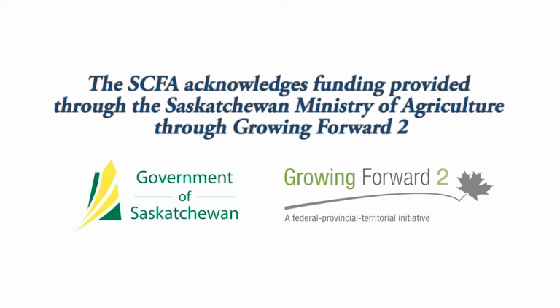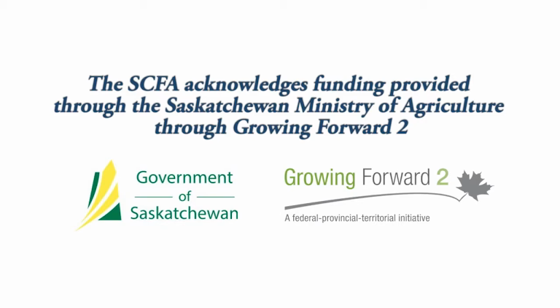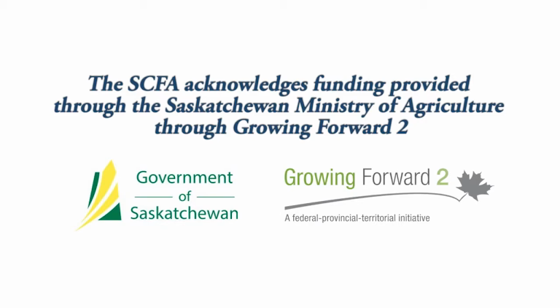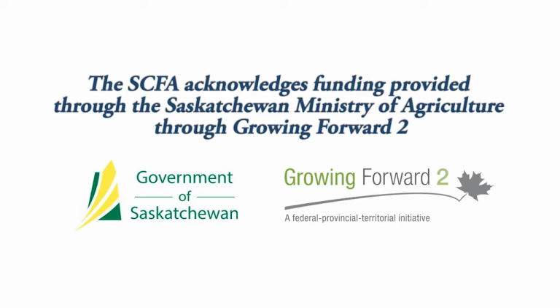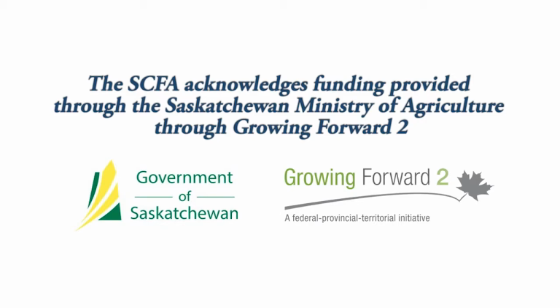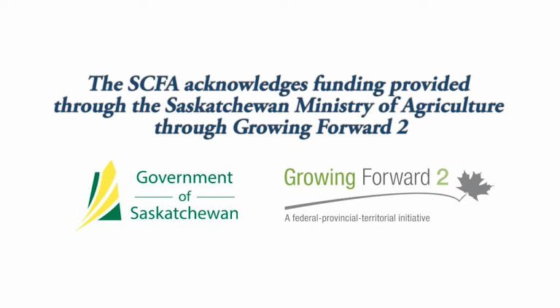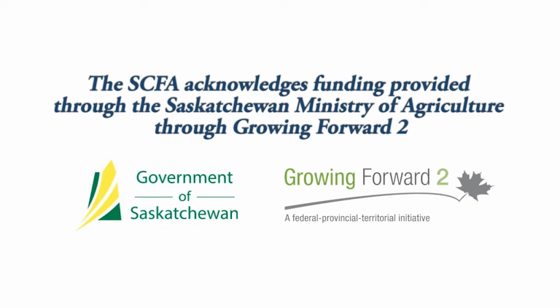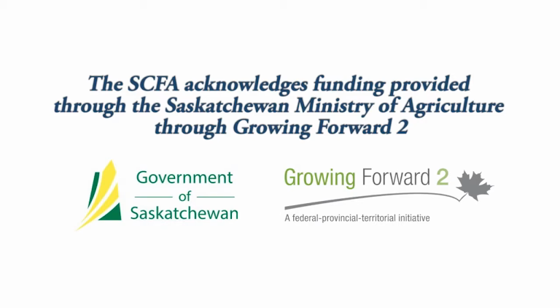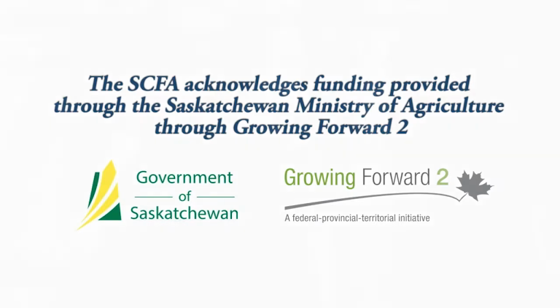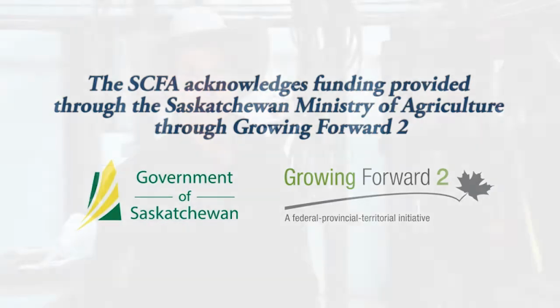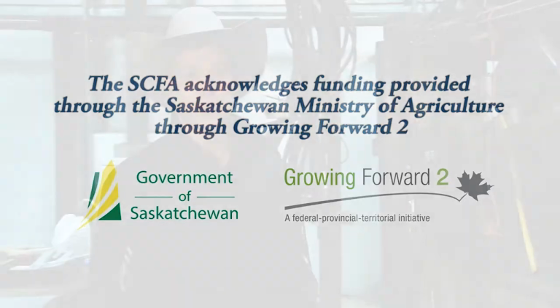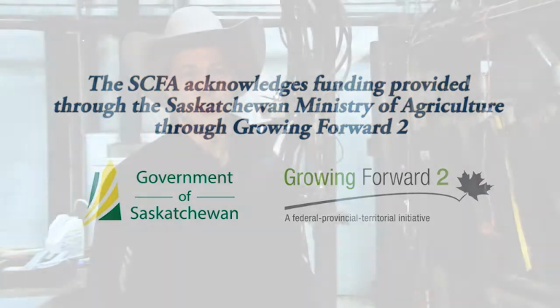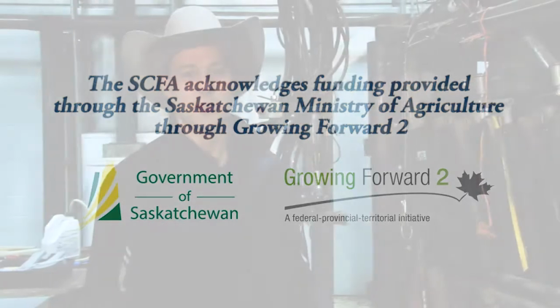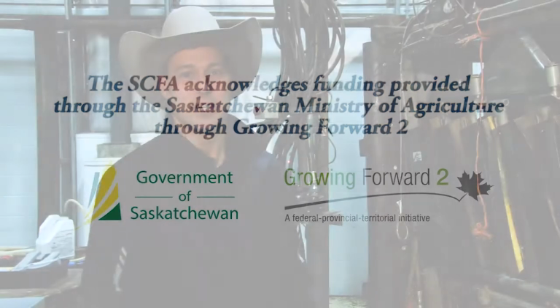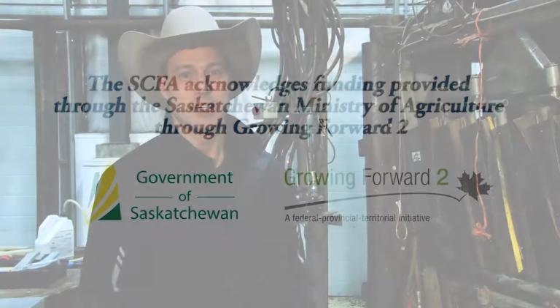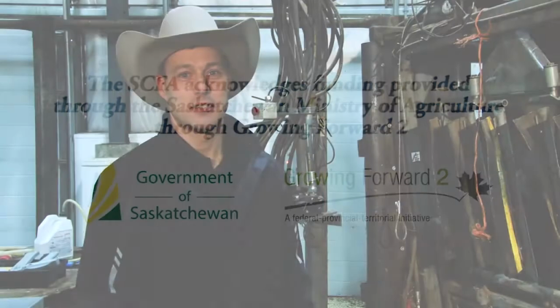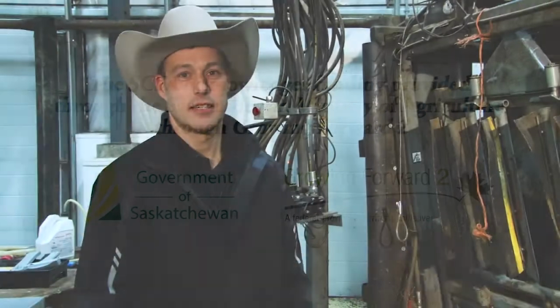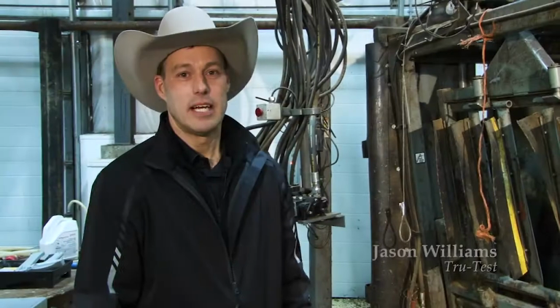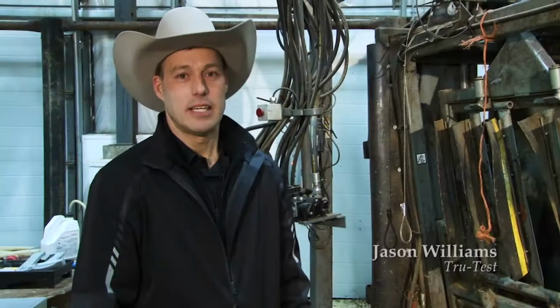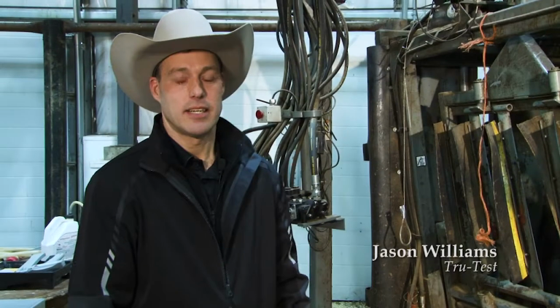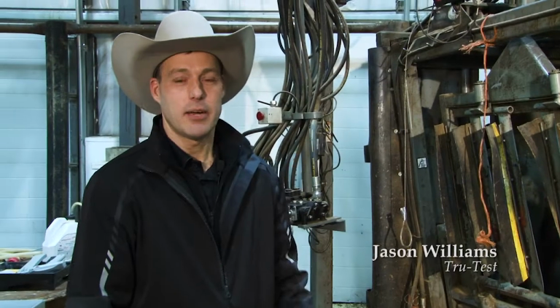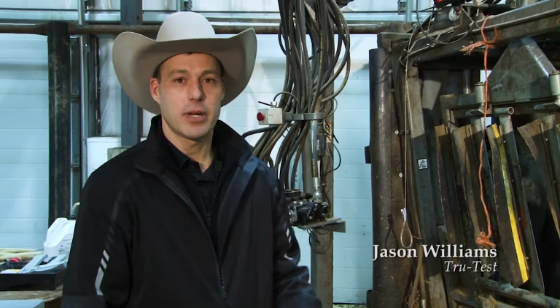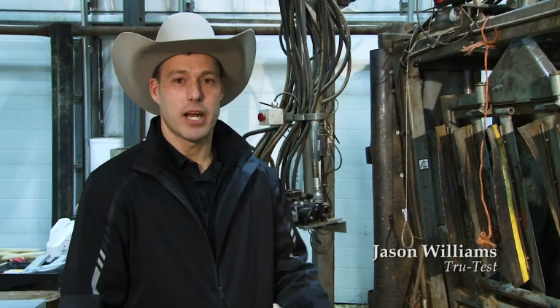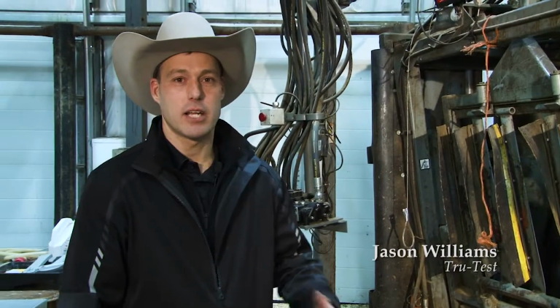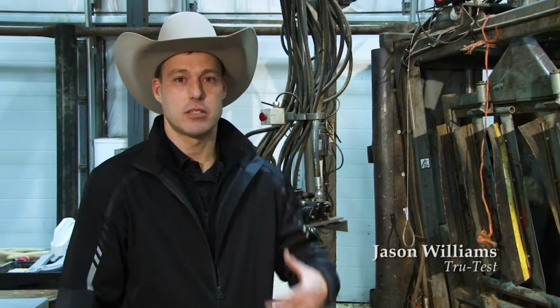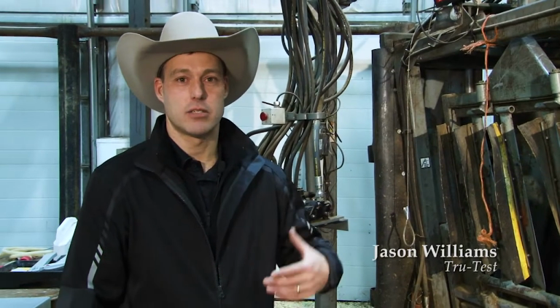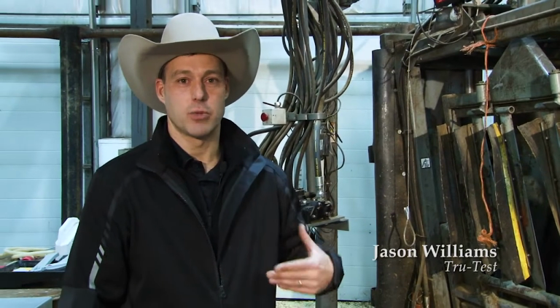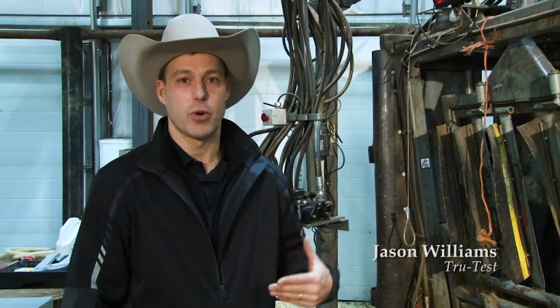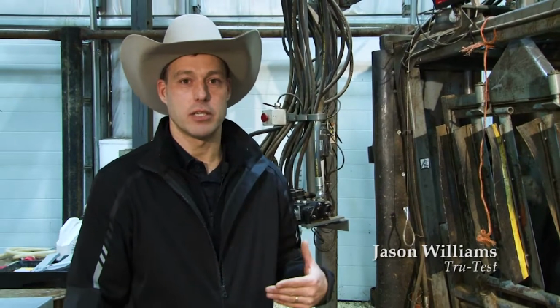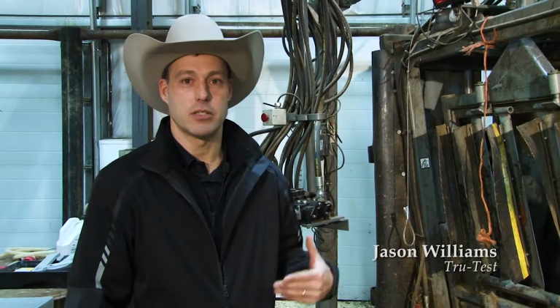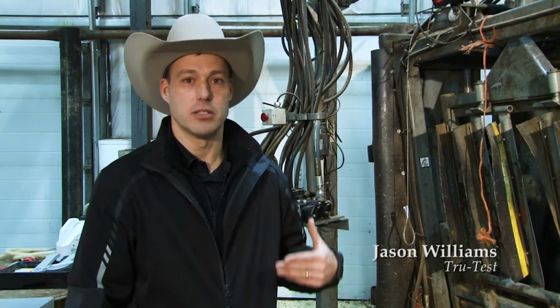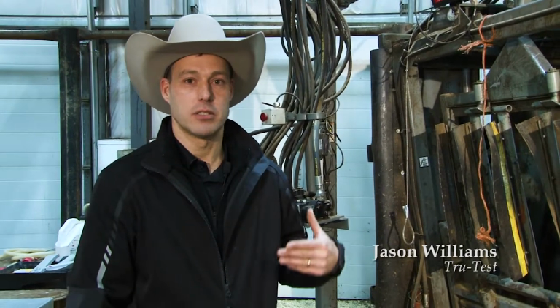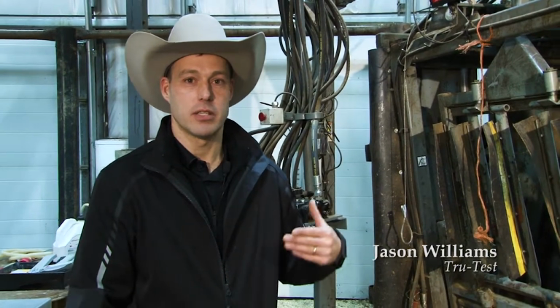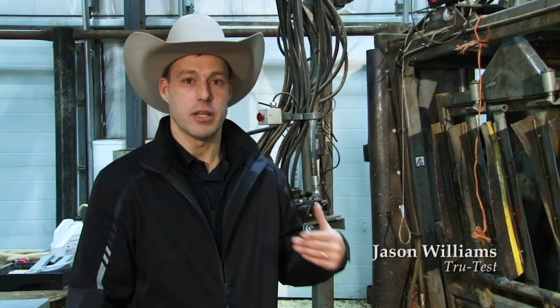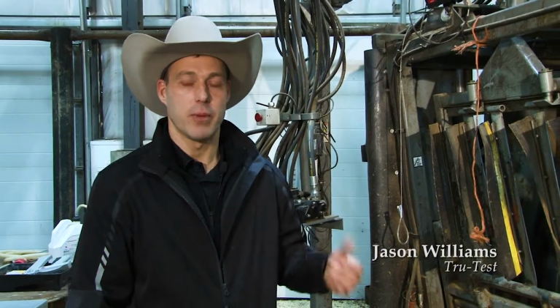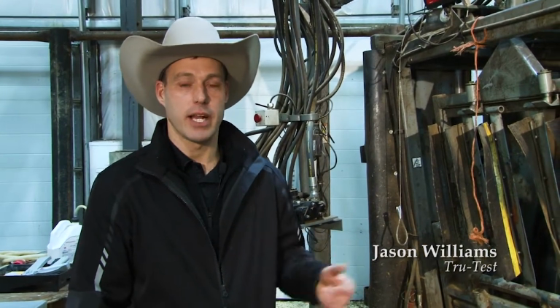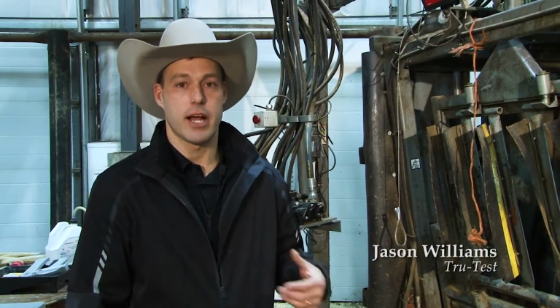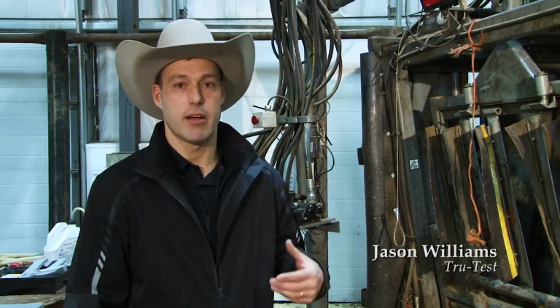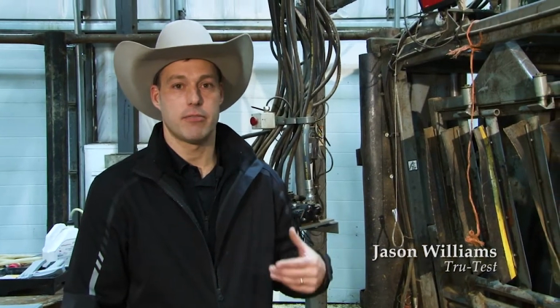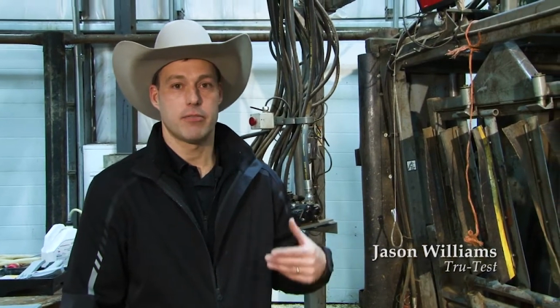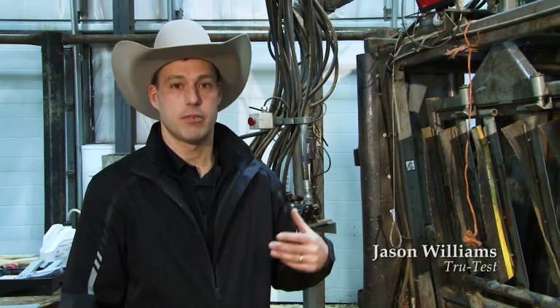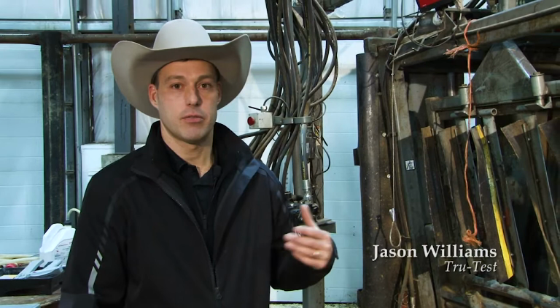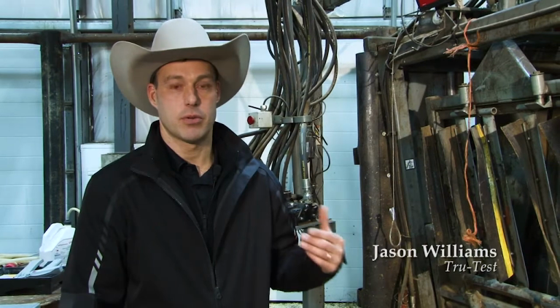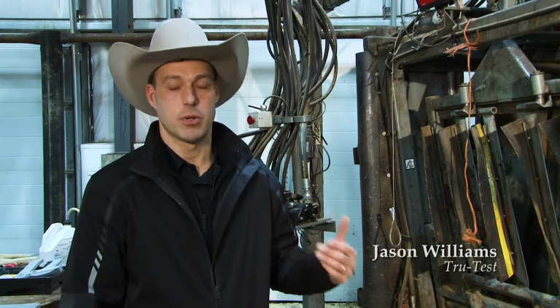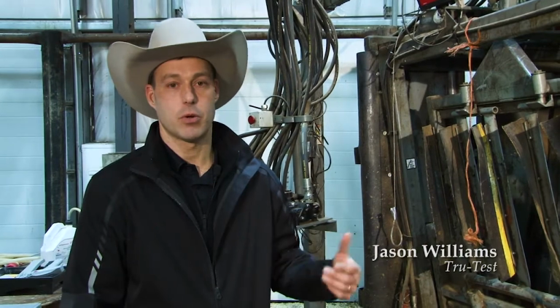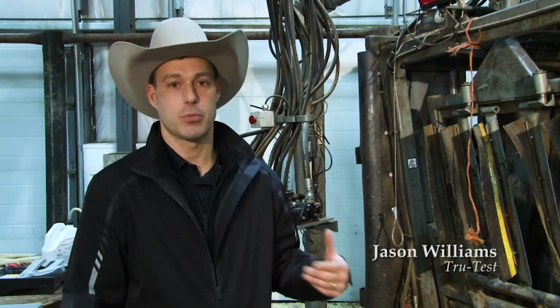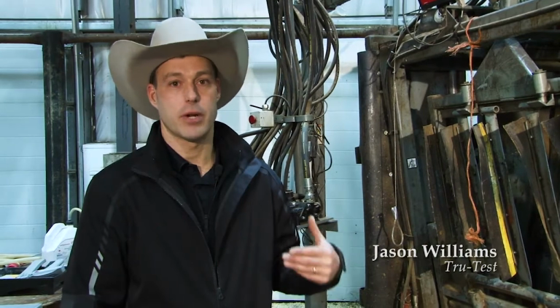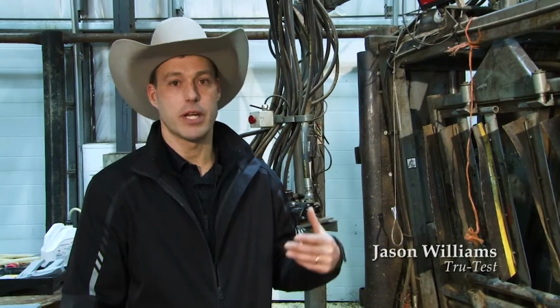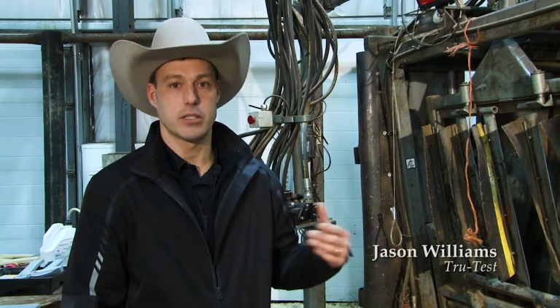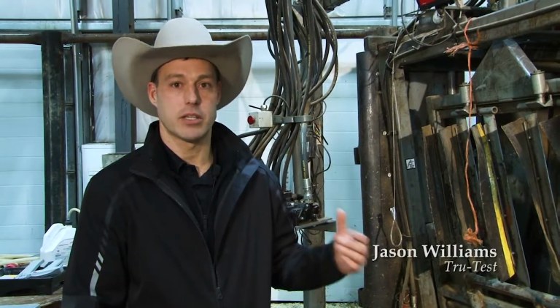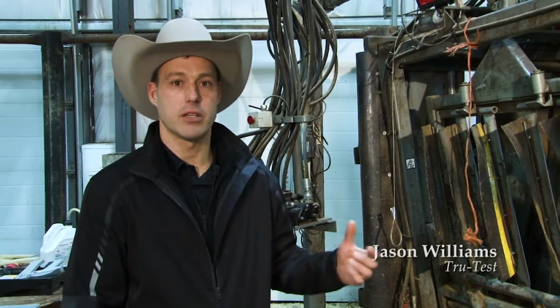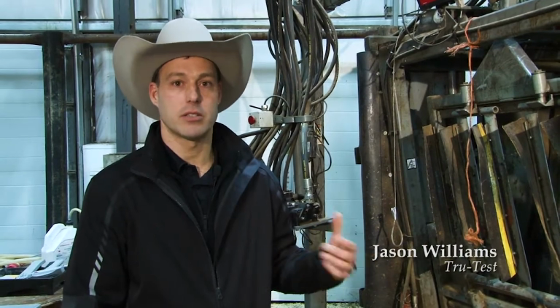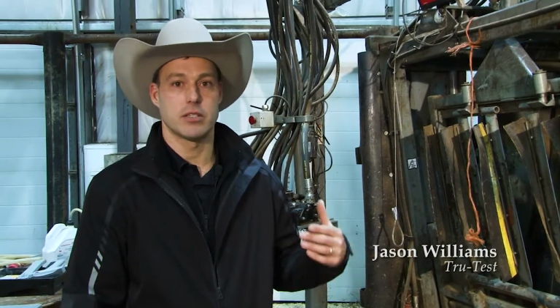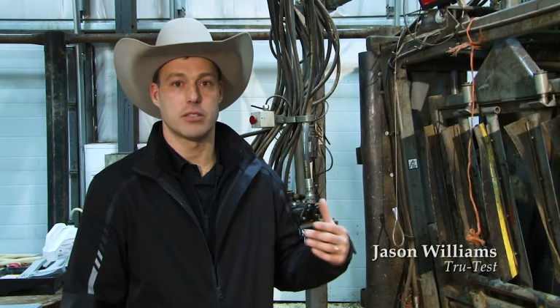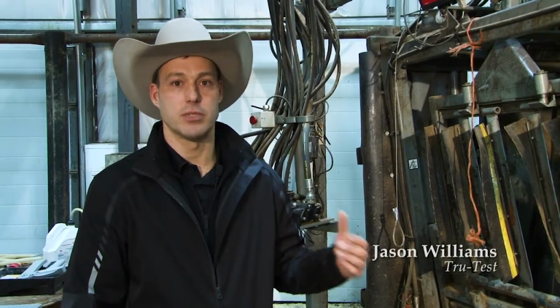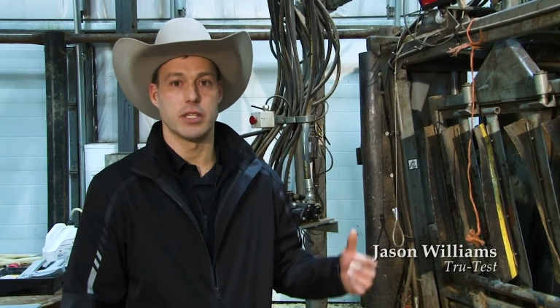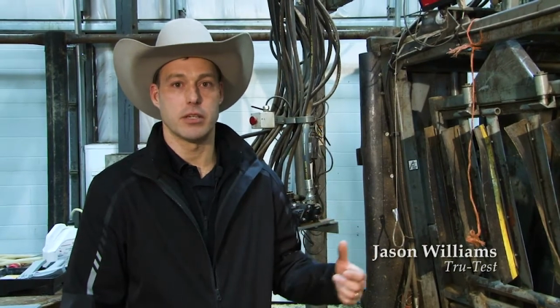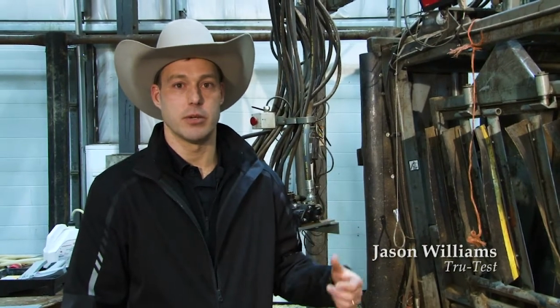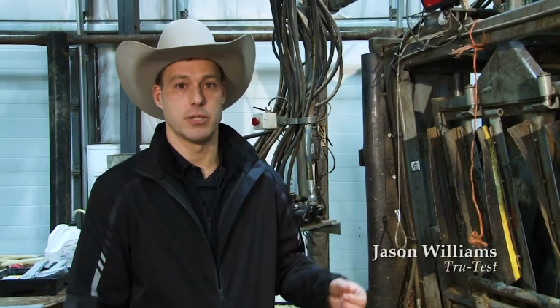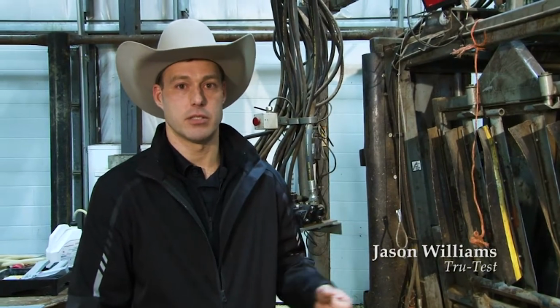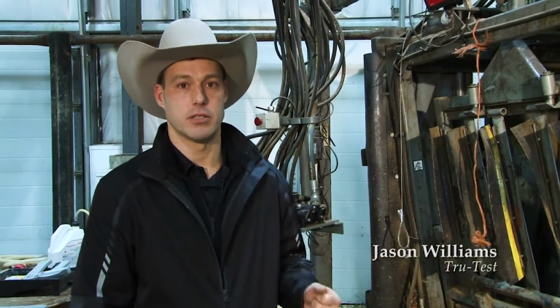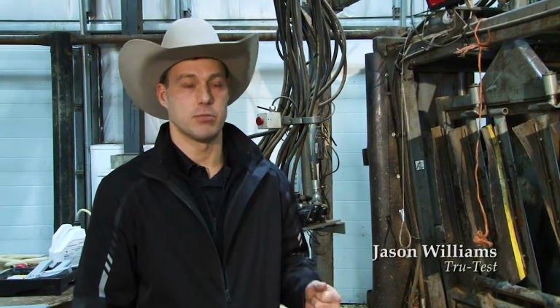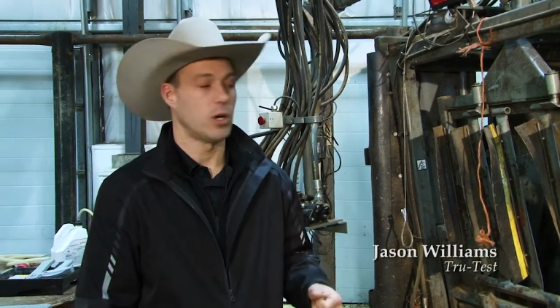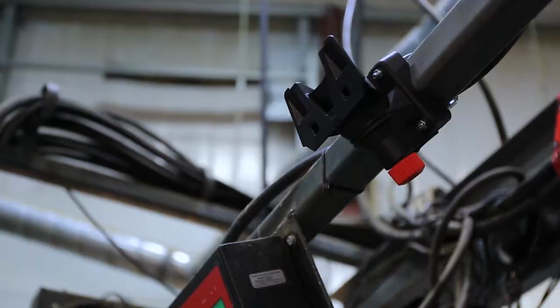I'm Jason Williams with TrueTest. Today we're going to answer some questions that you might have for incorporating scale systems into your business model.